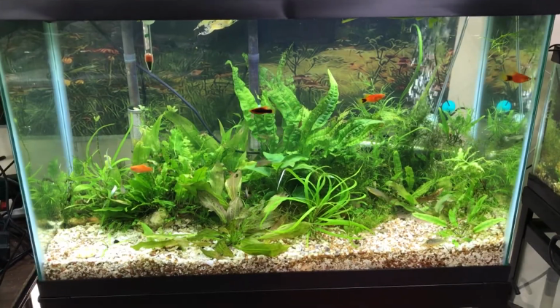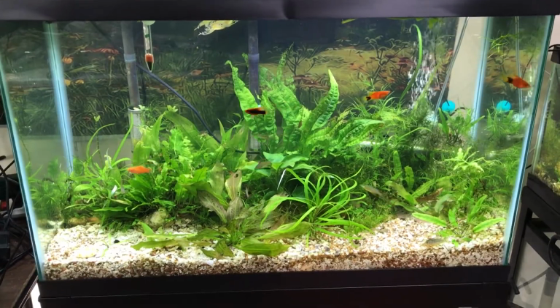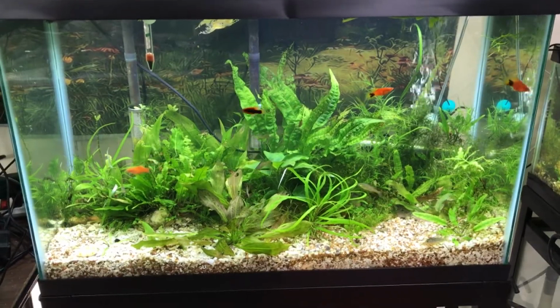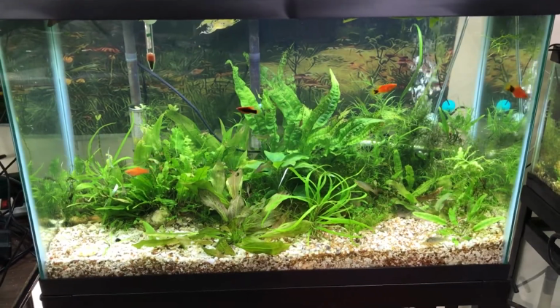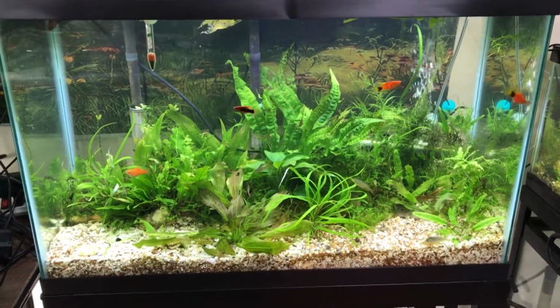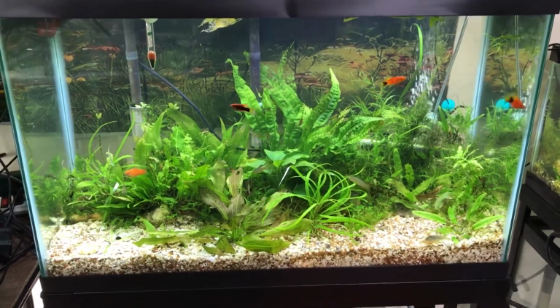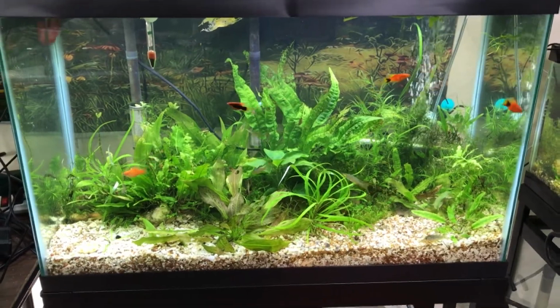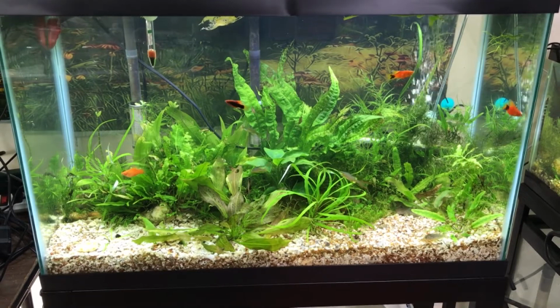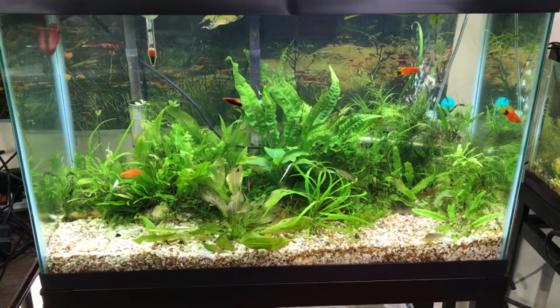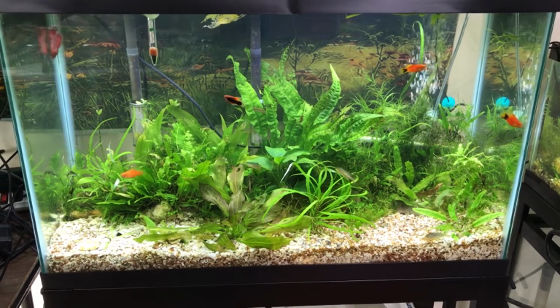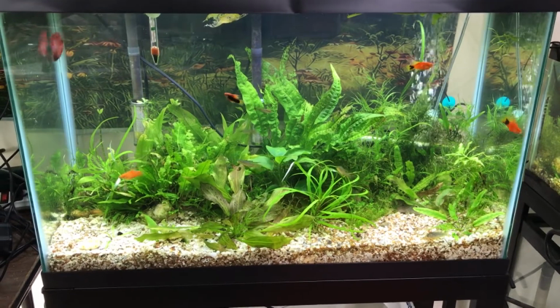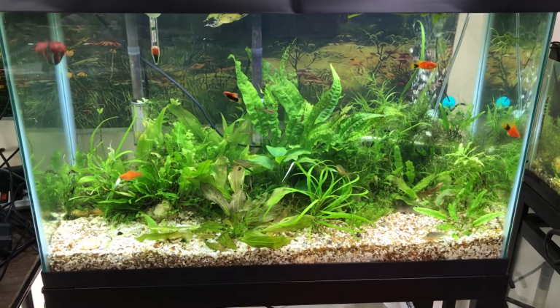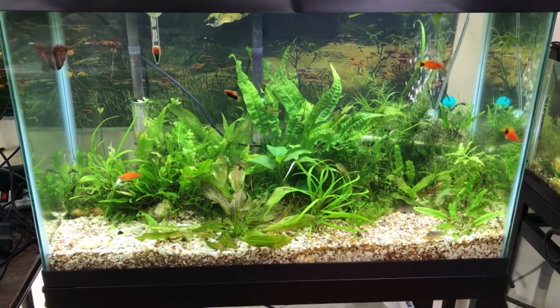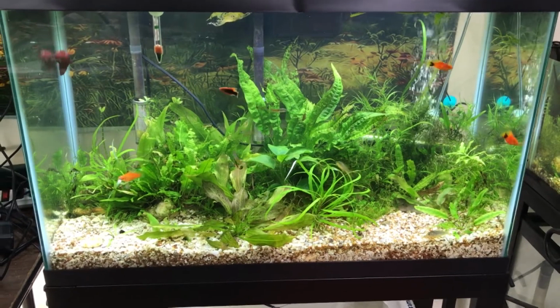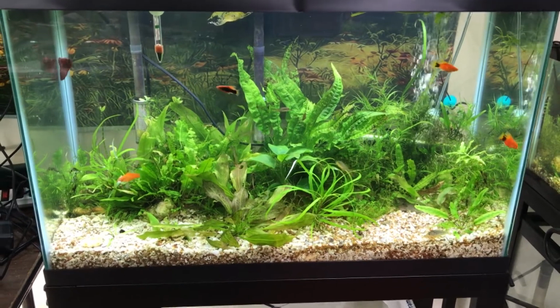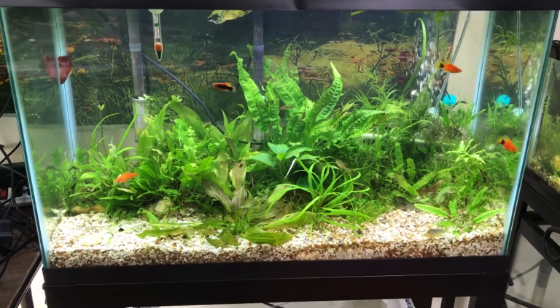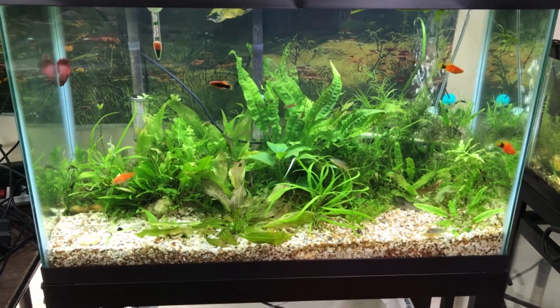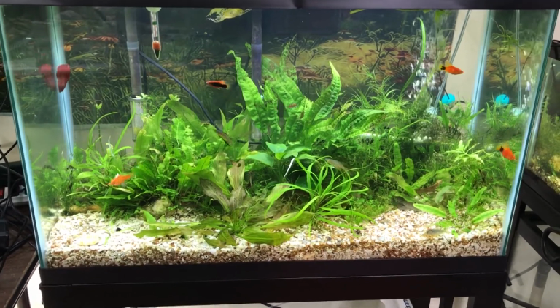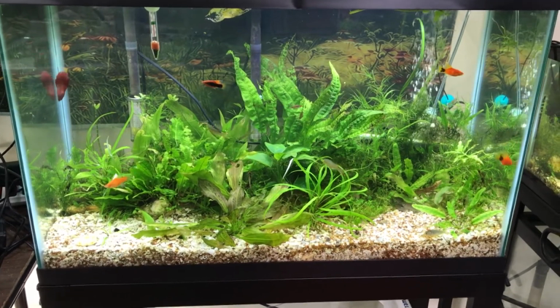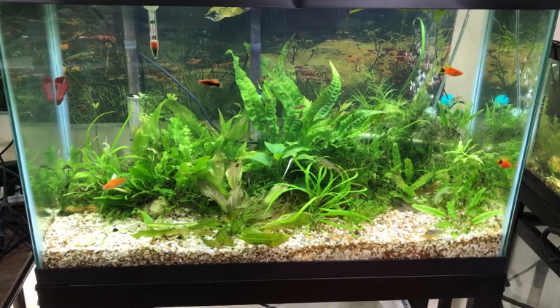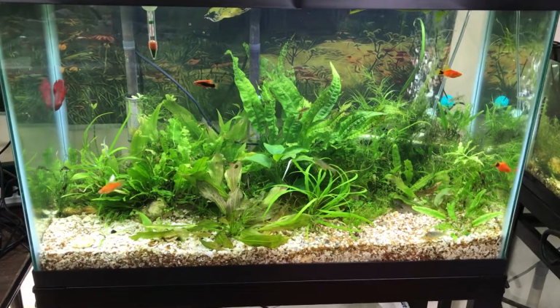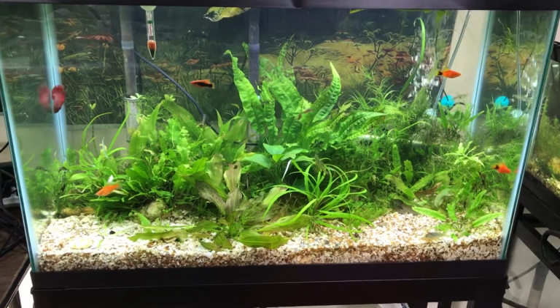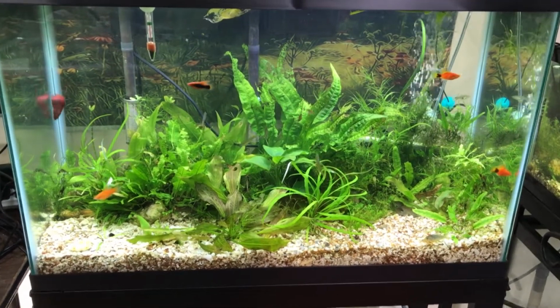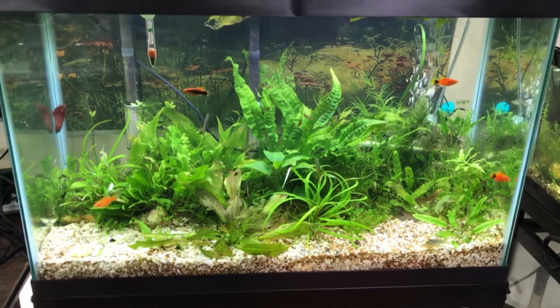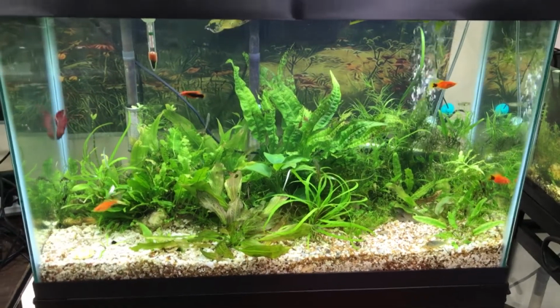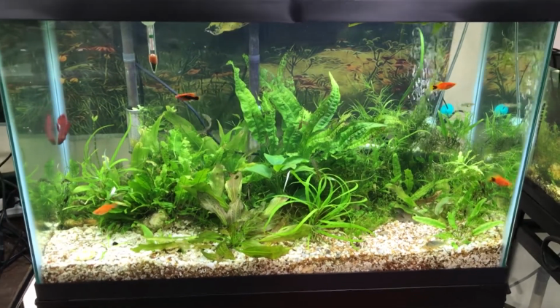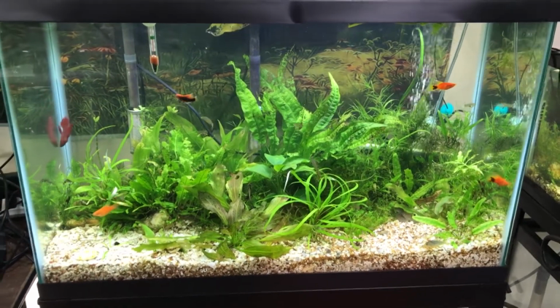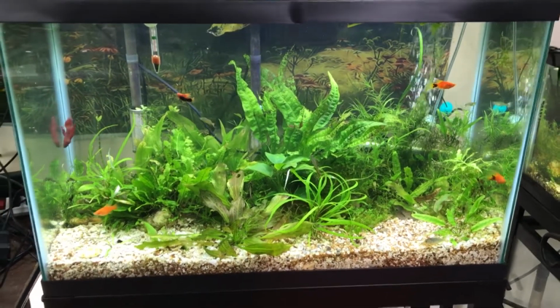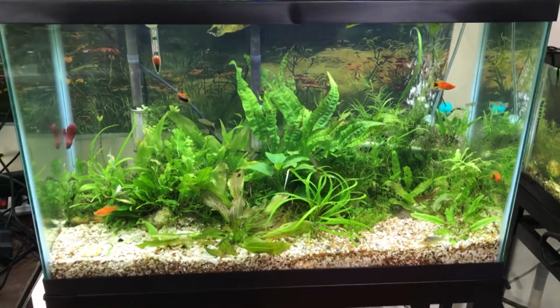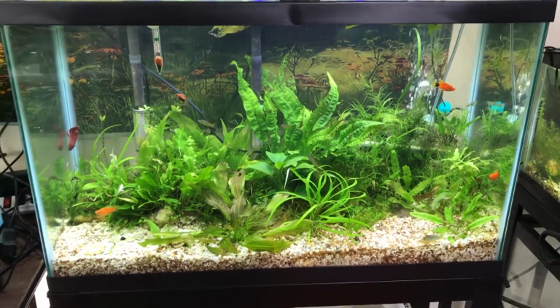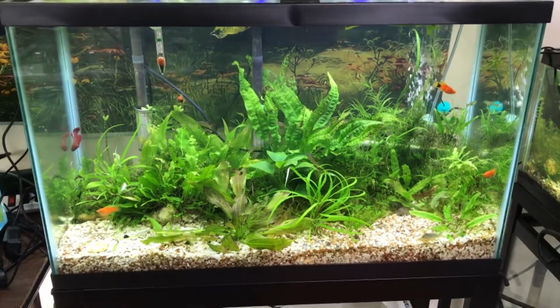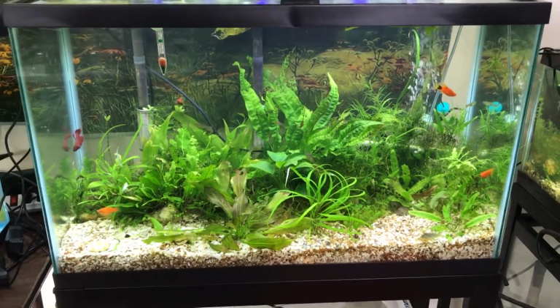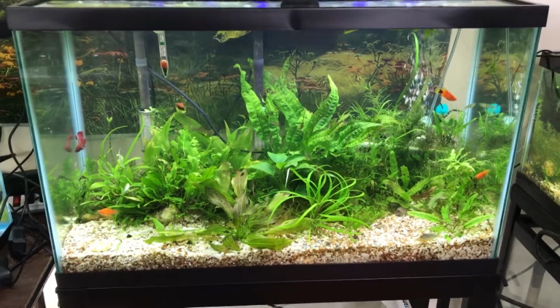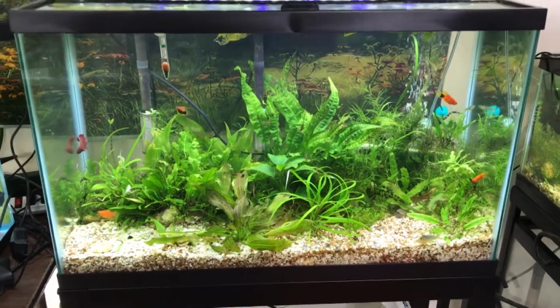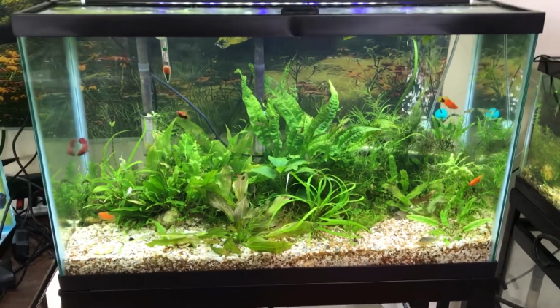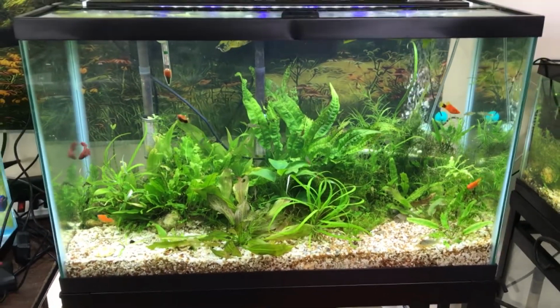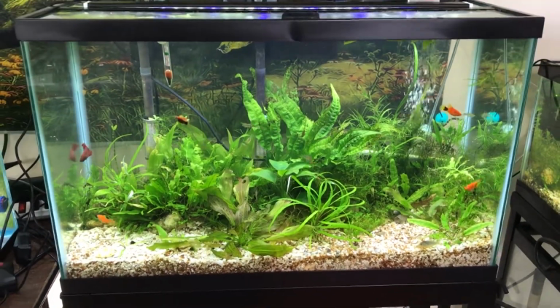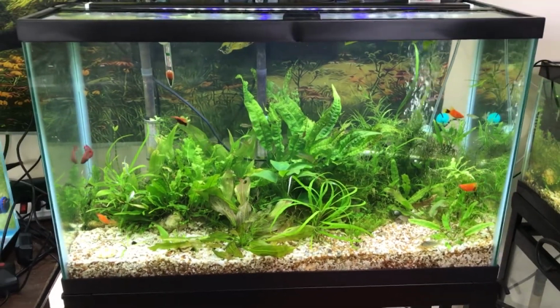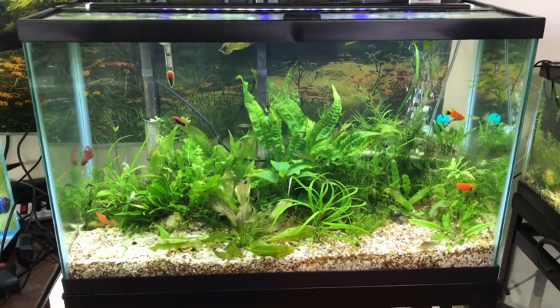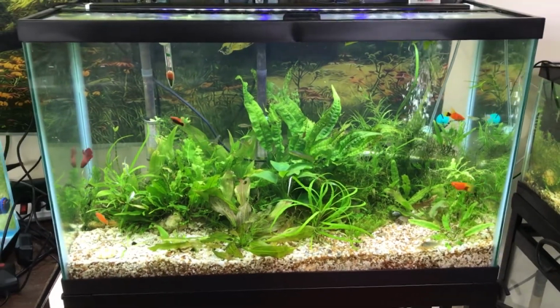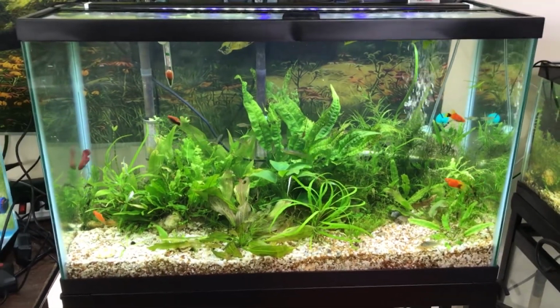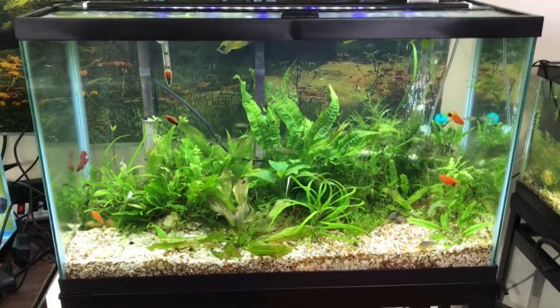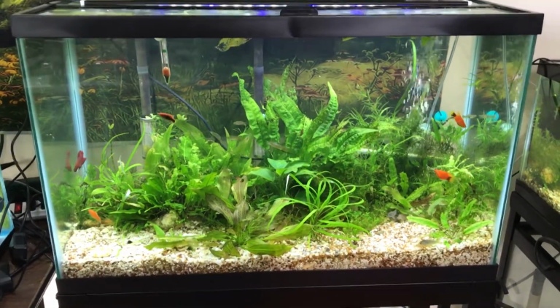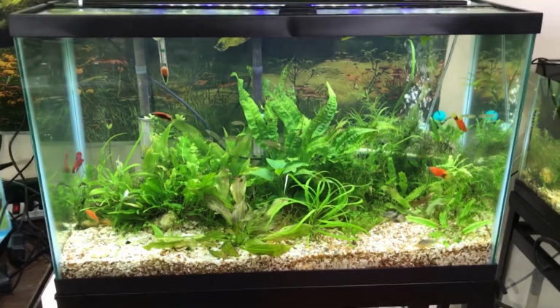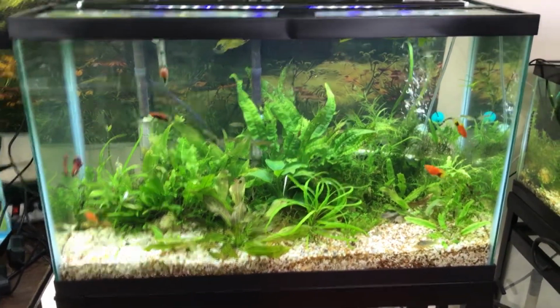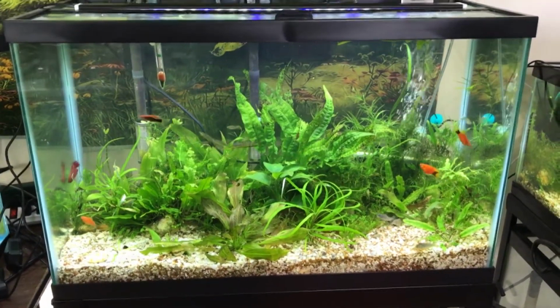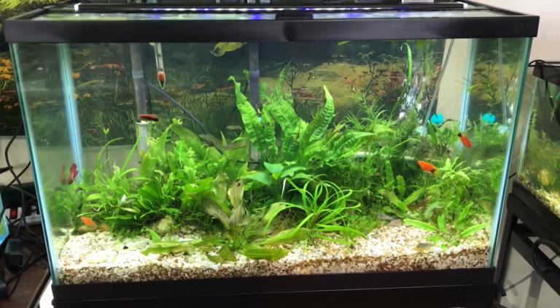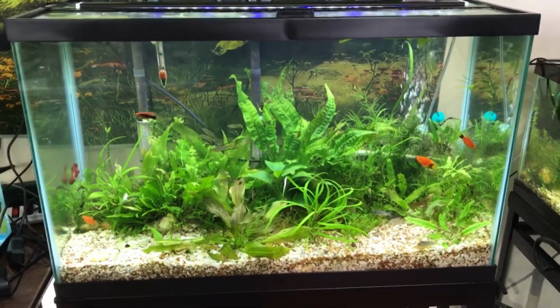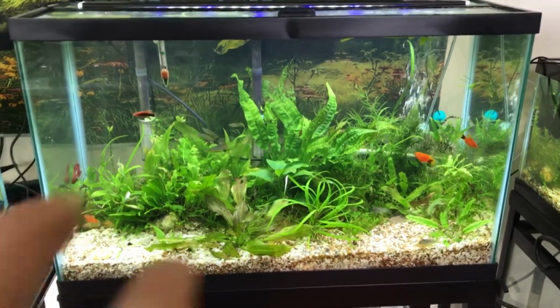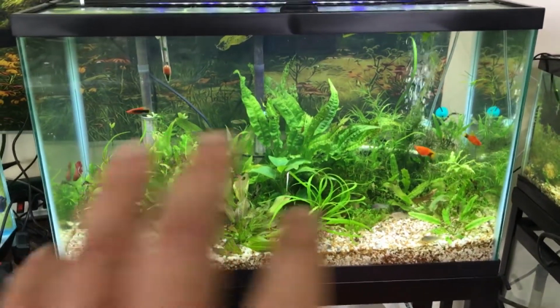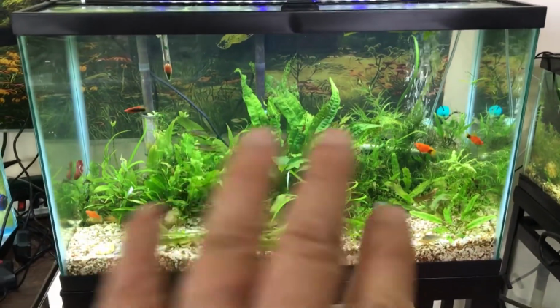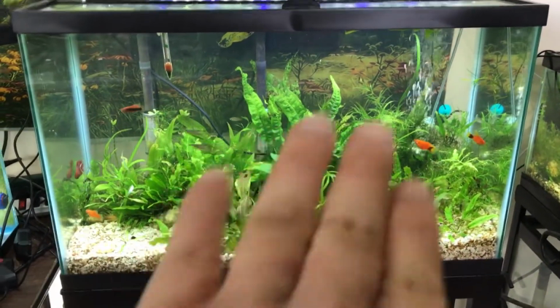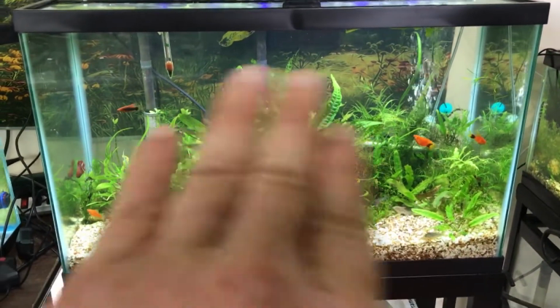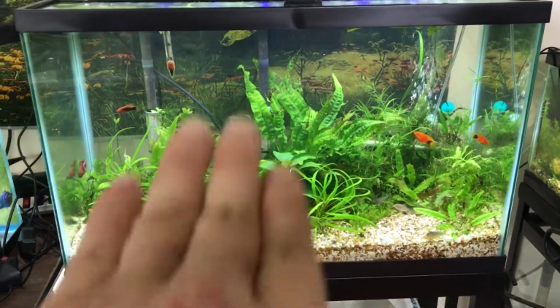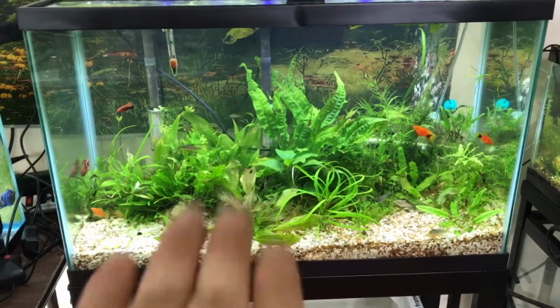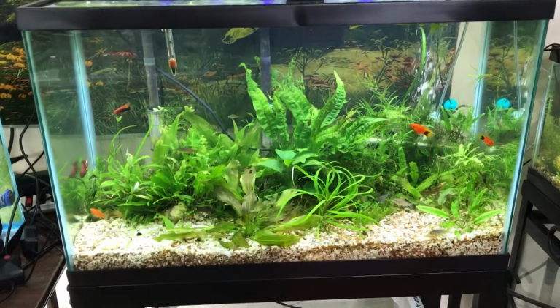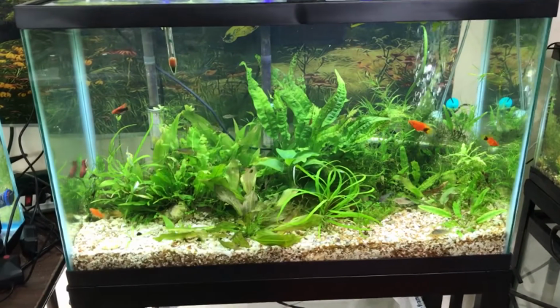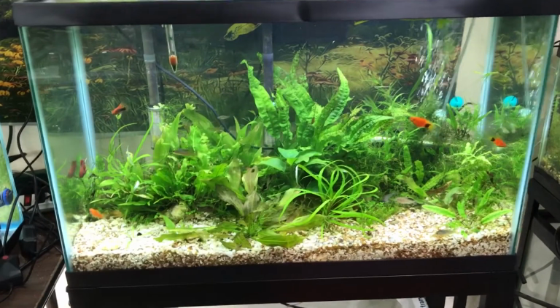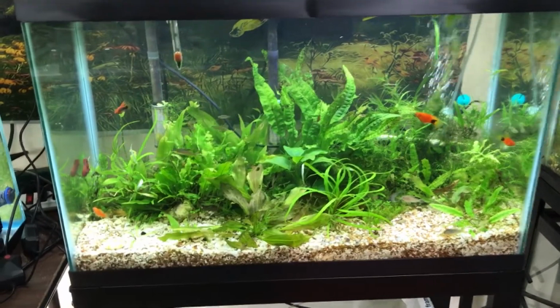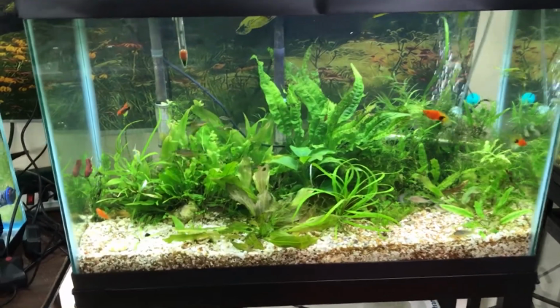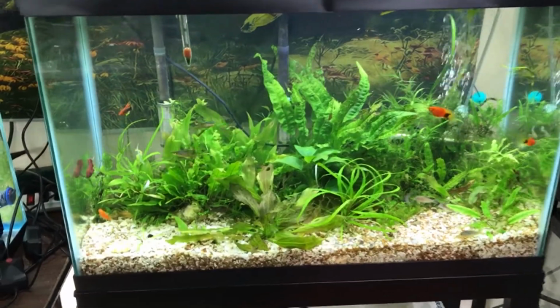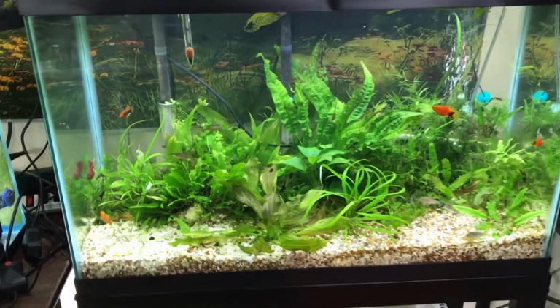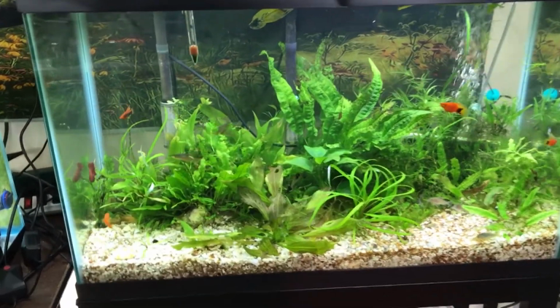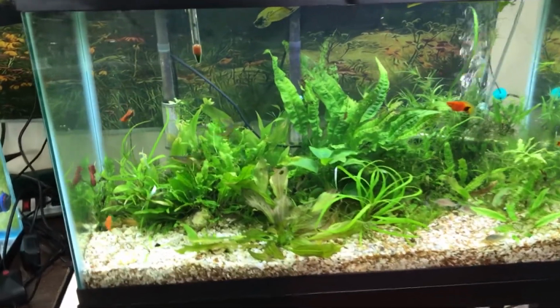All right guys, look at that after. Oh my goodness, what a big difference, huh? All that guppy grass in there is removed.